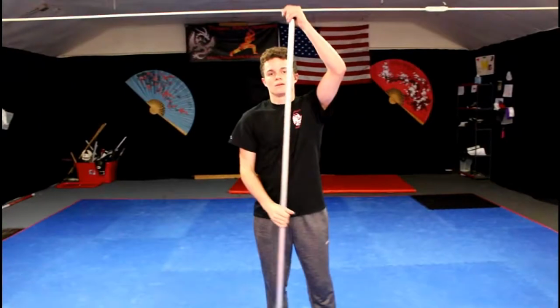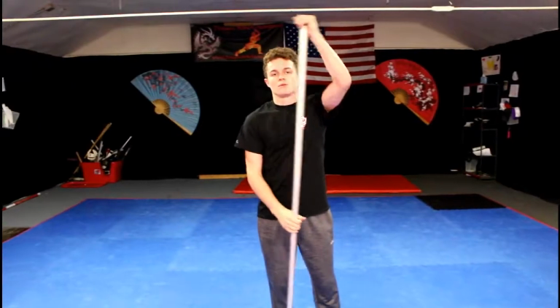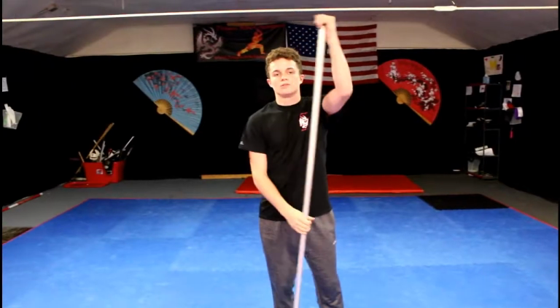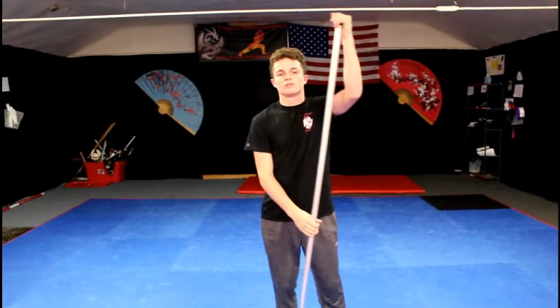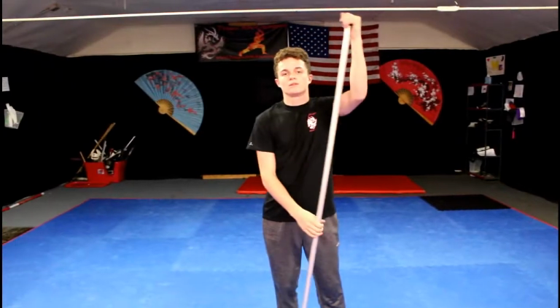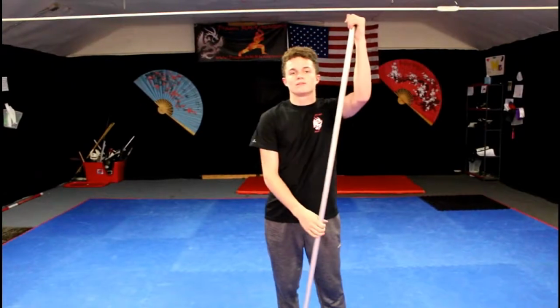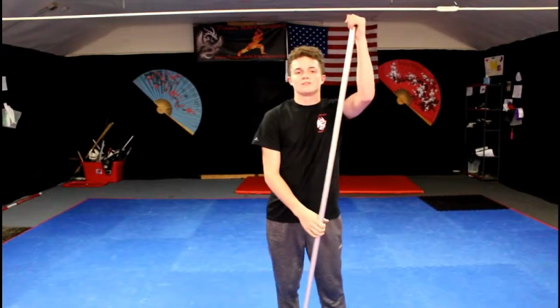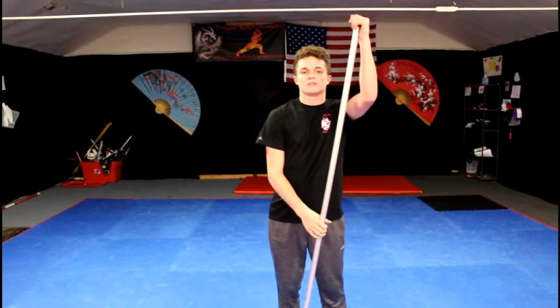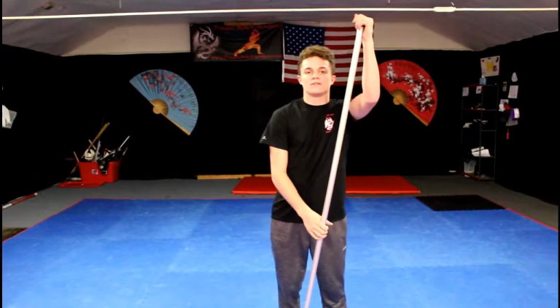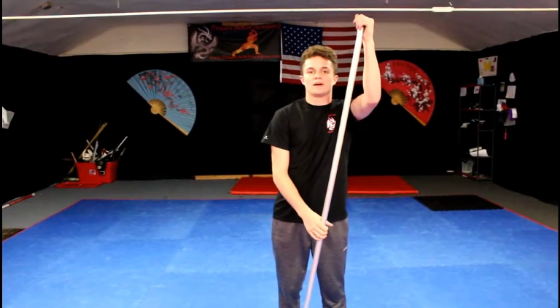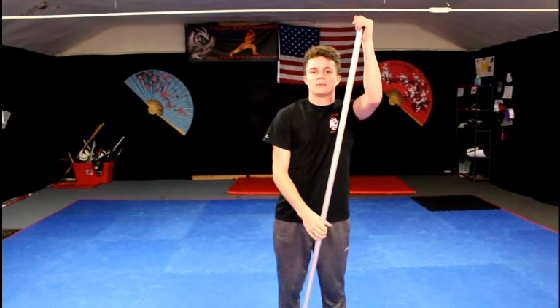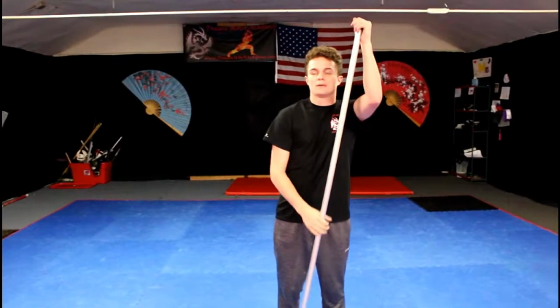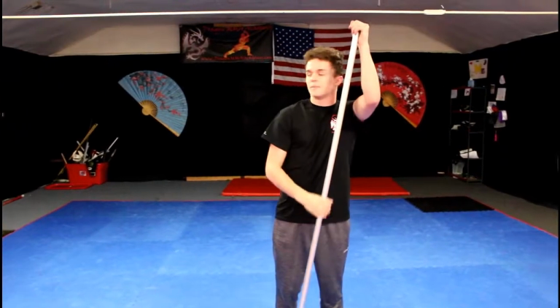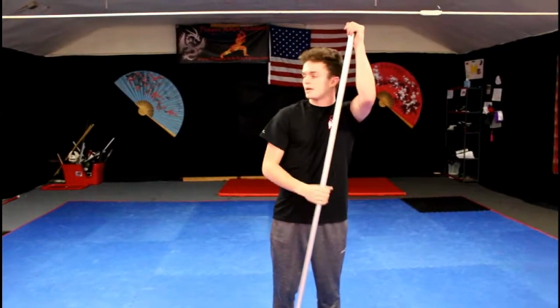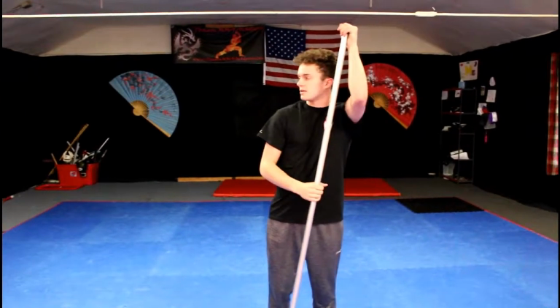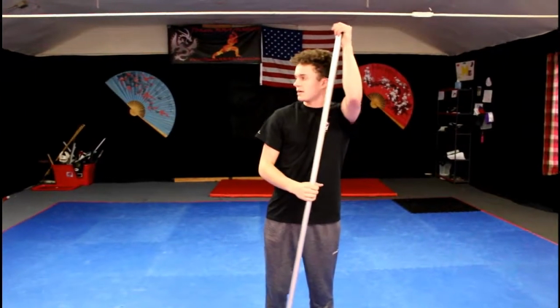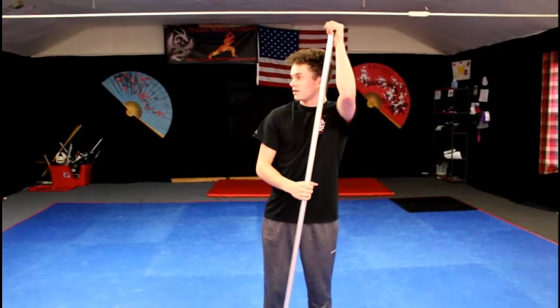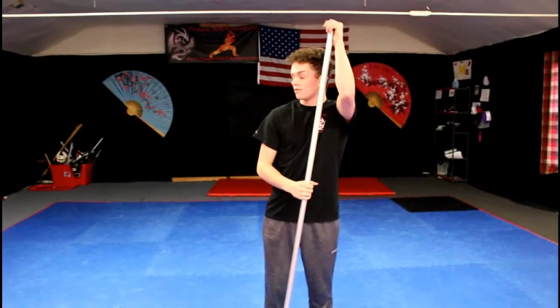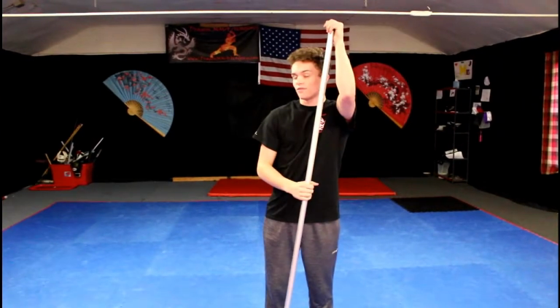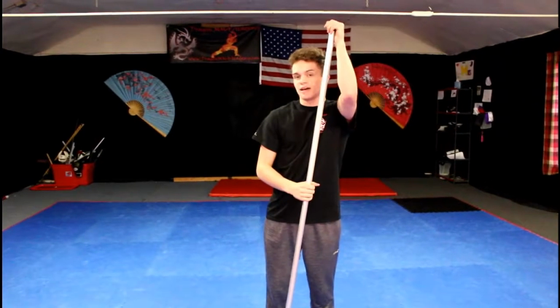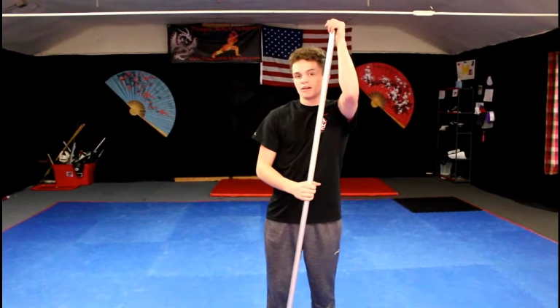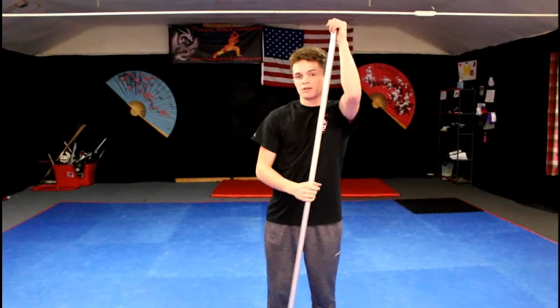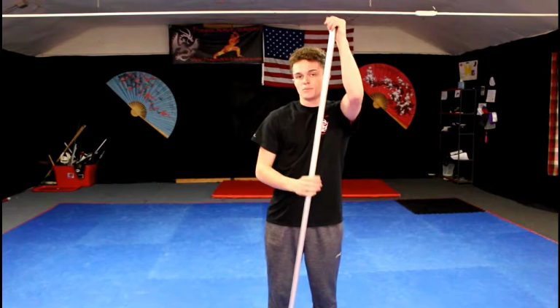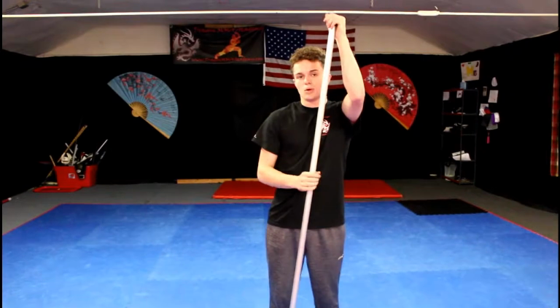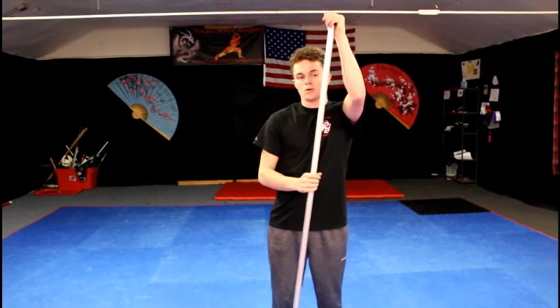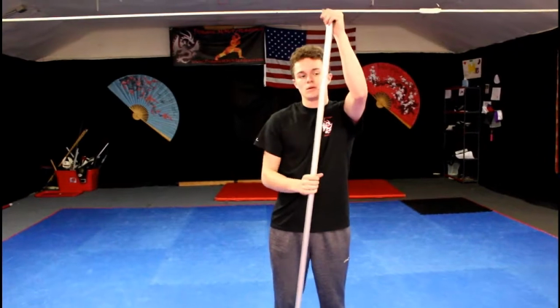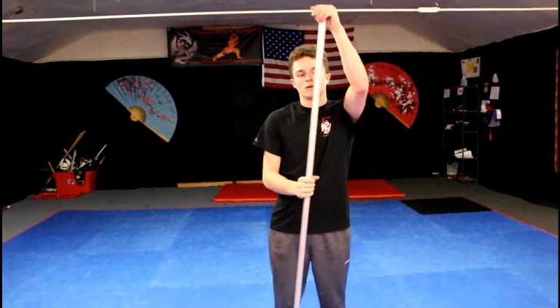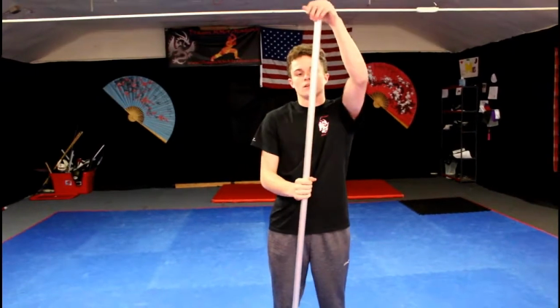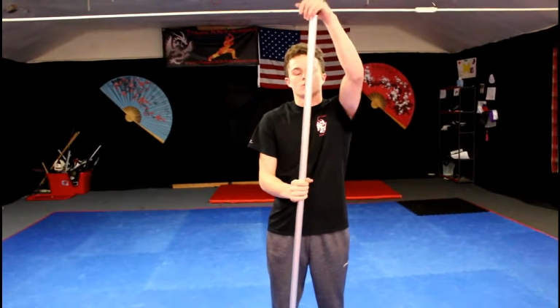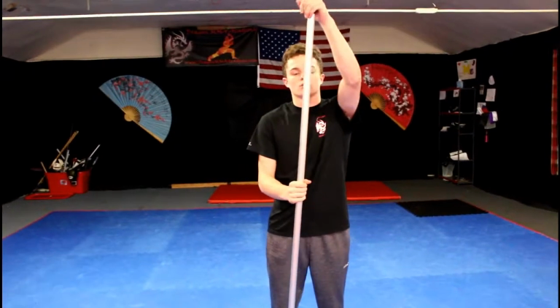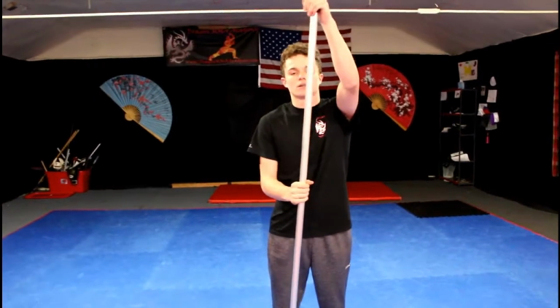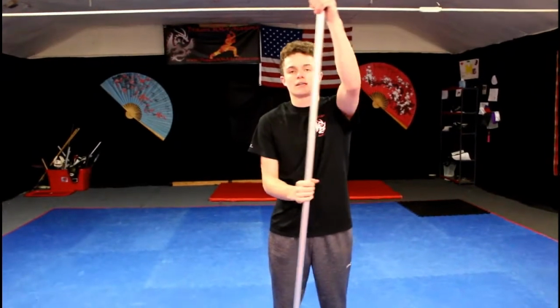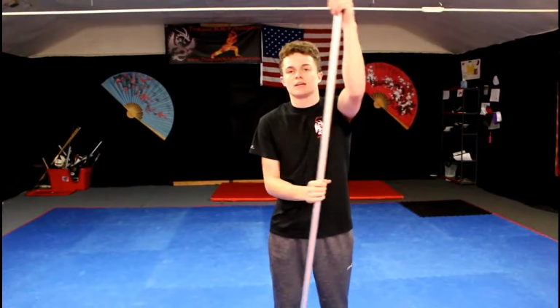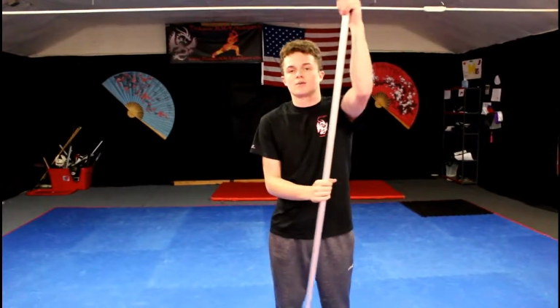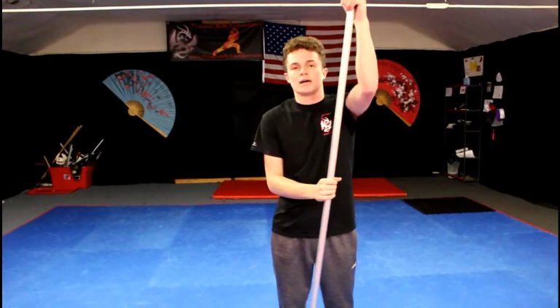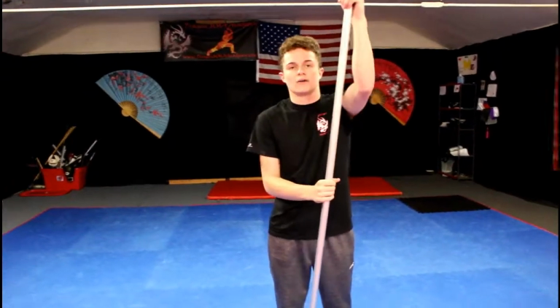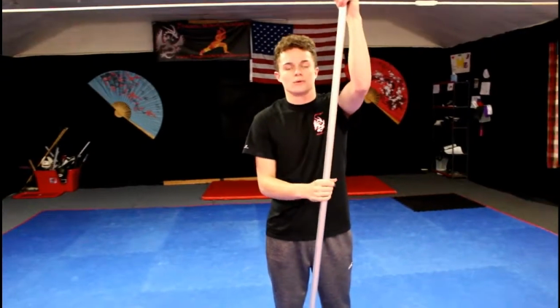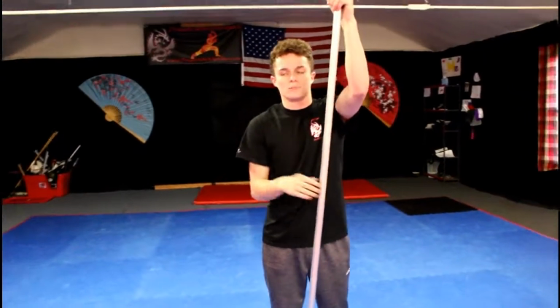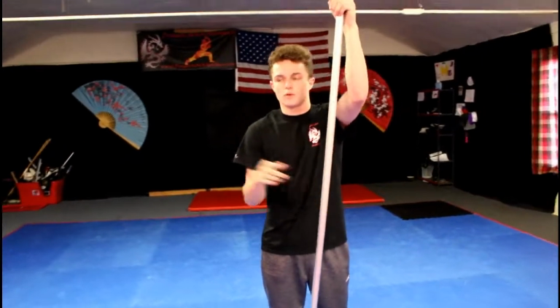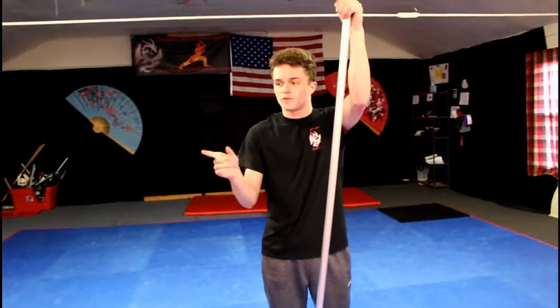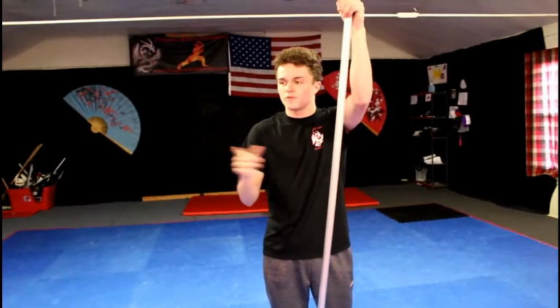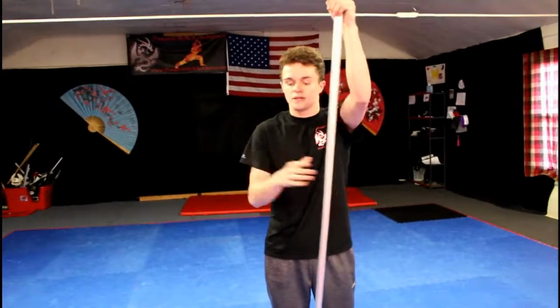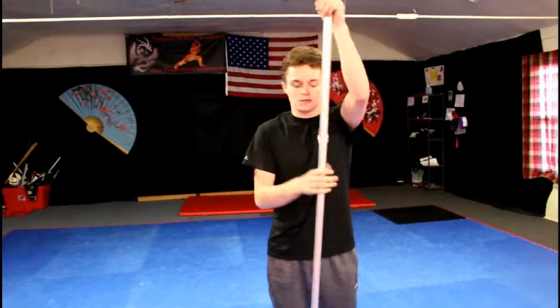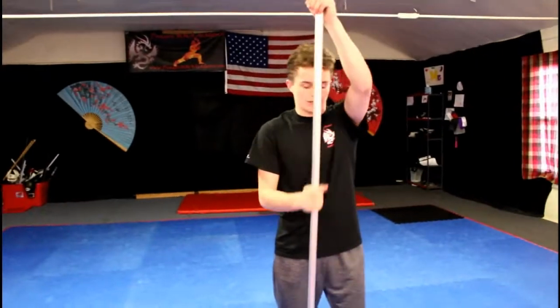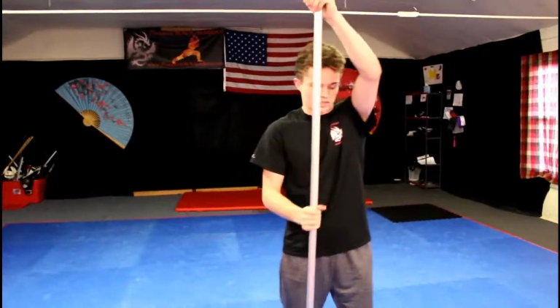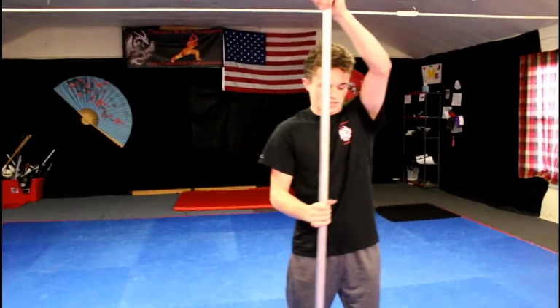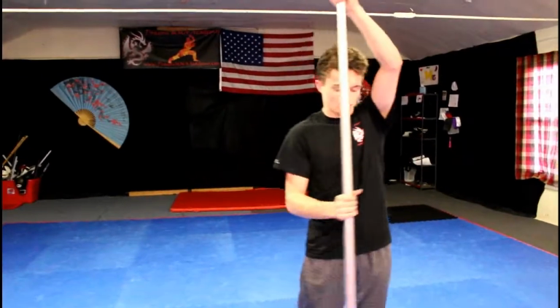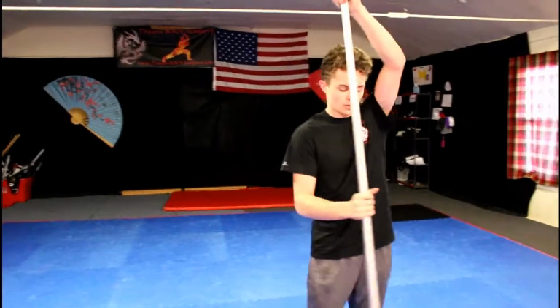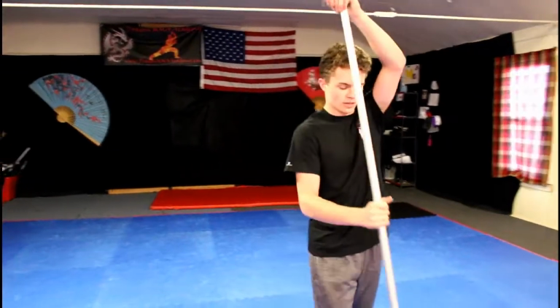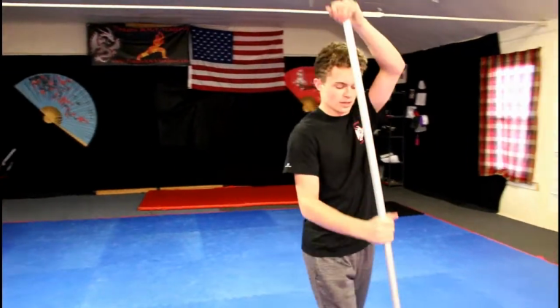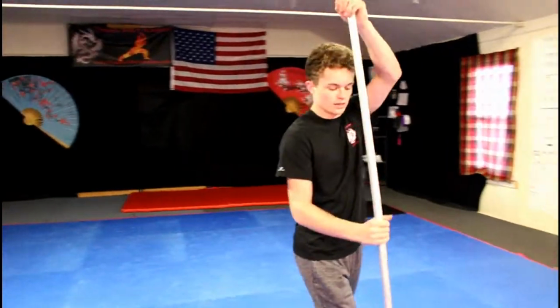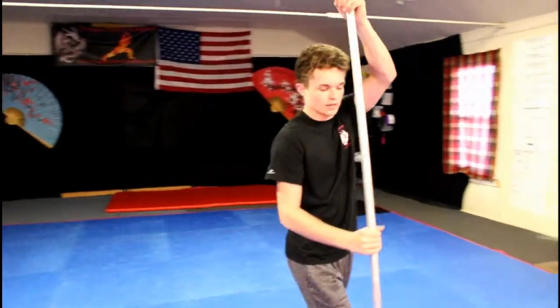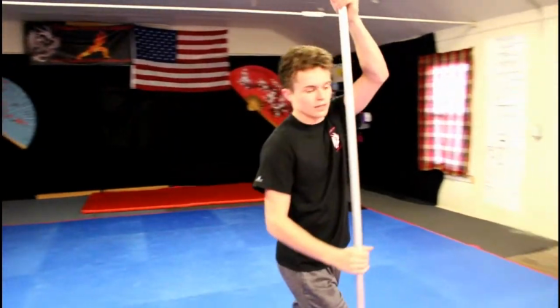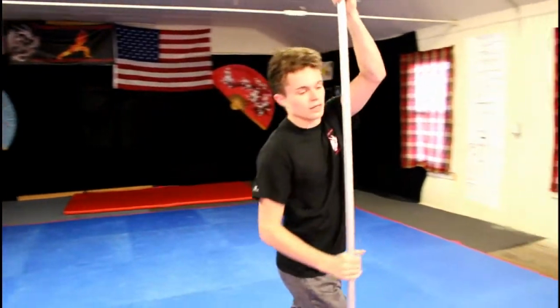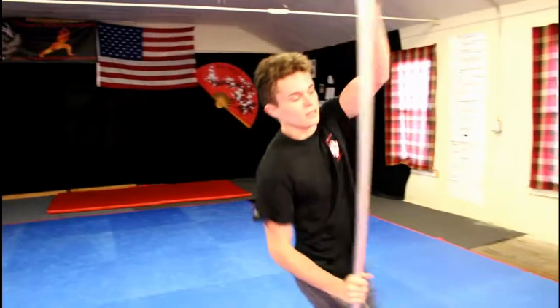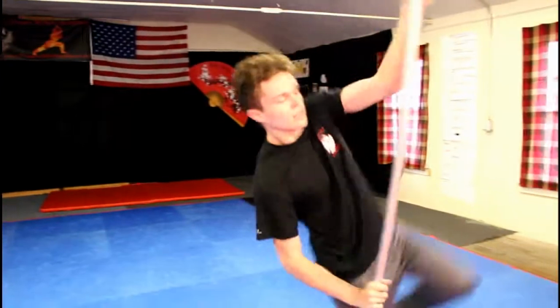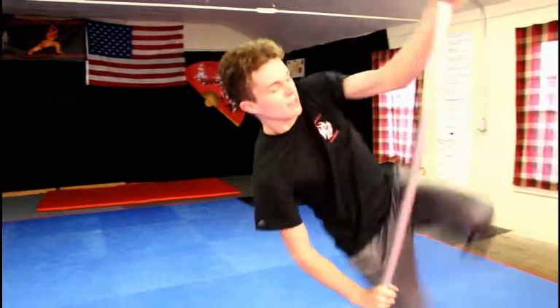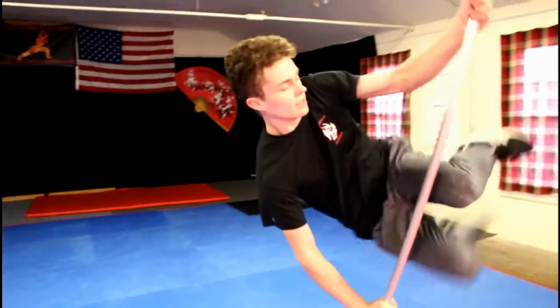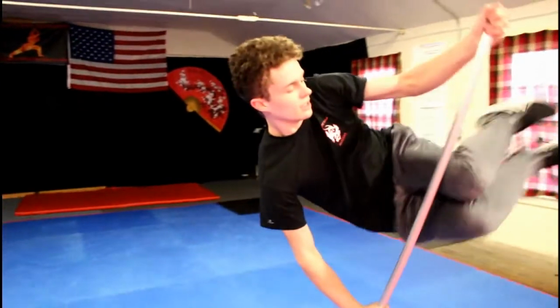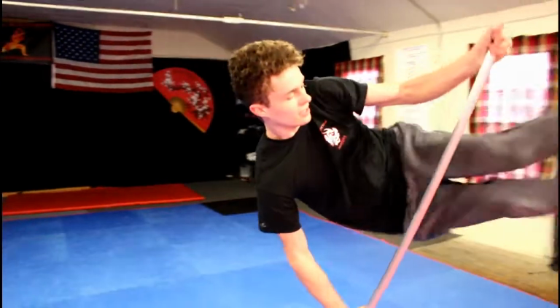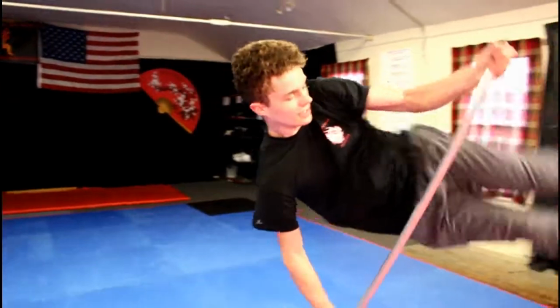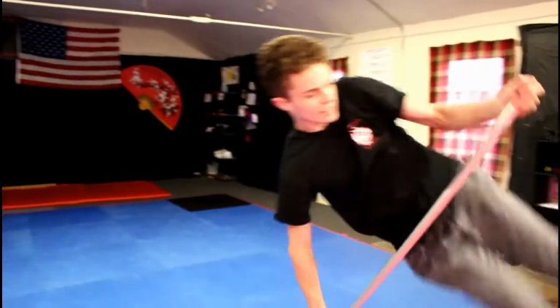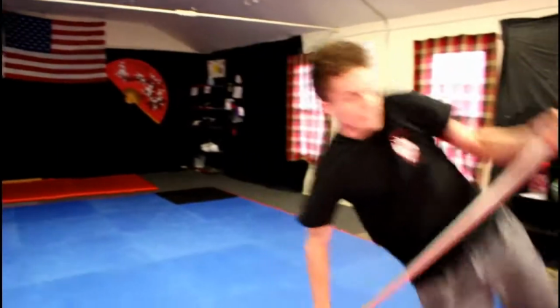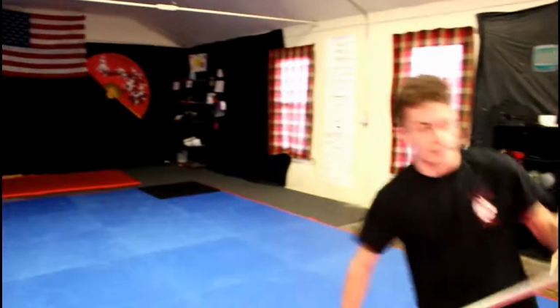Once you can lift yourself up and make it like you're flying on the pole, you want to try to kick out with both feet like chambering and then kick.